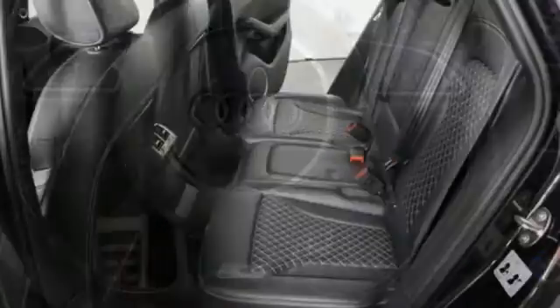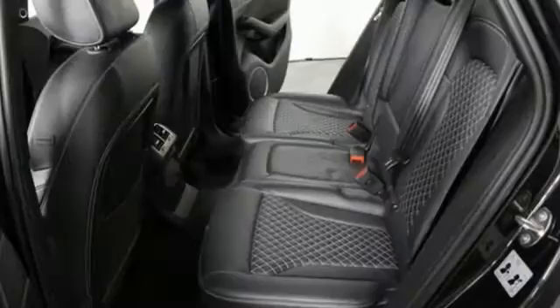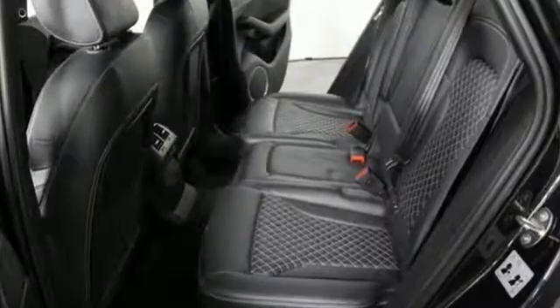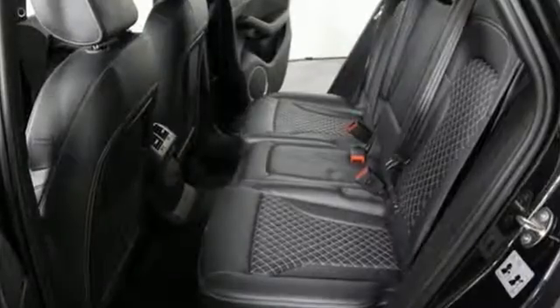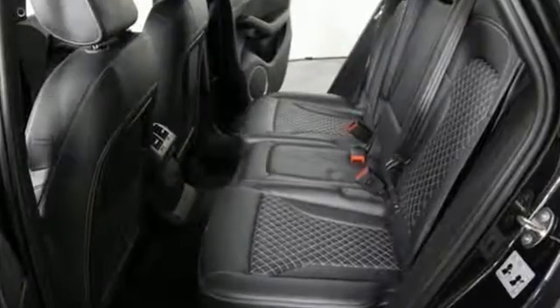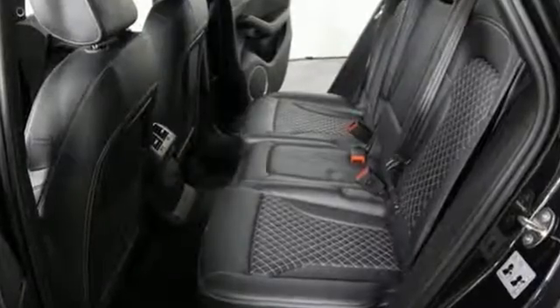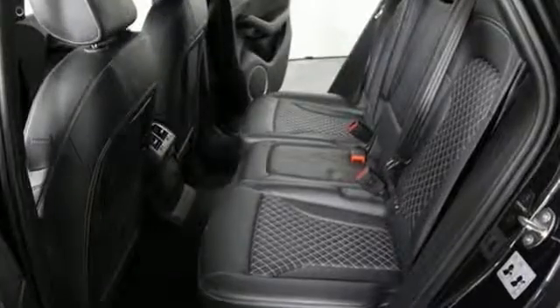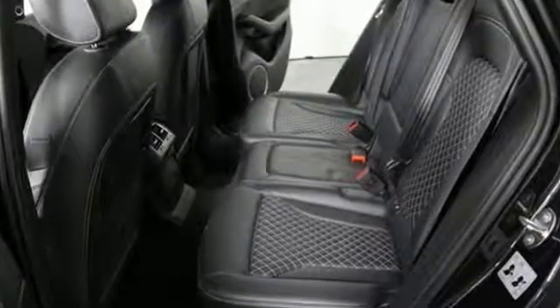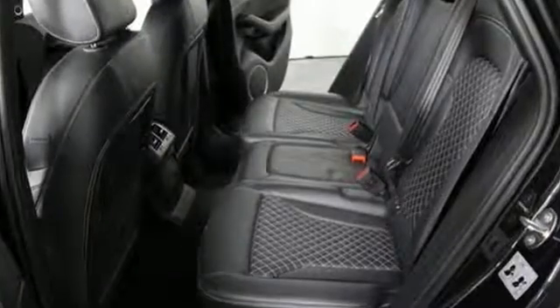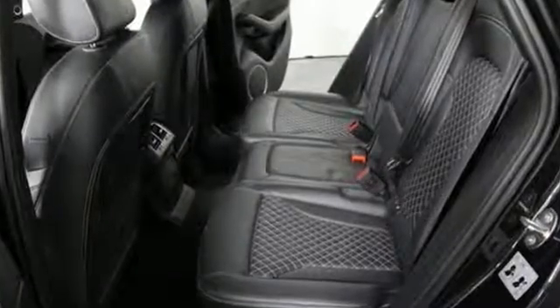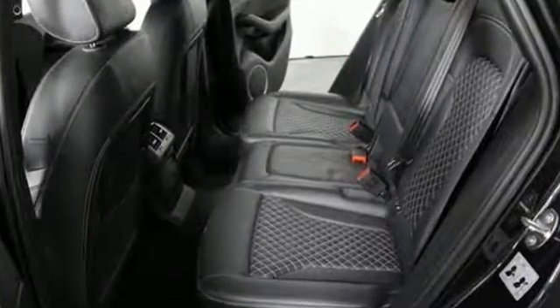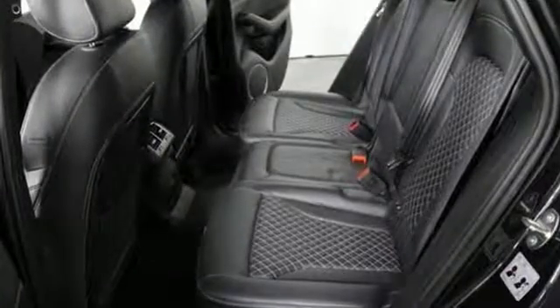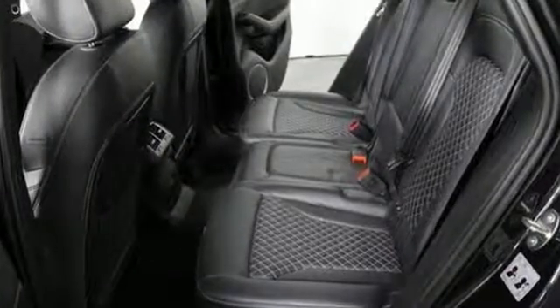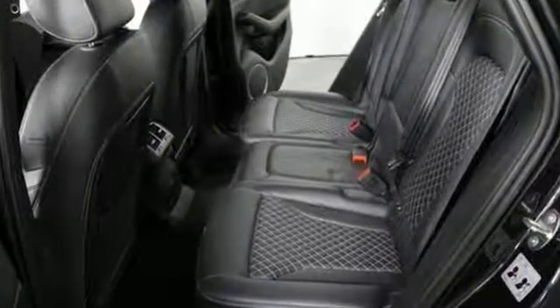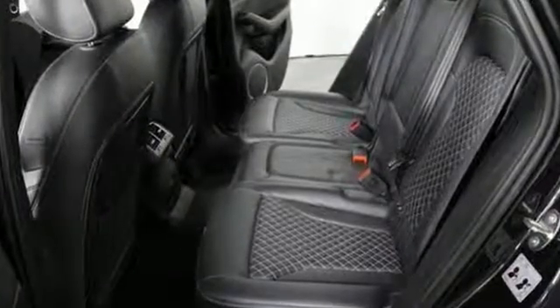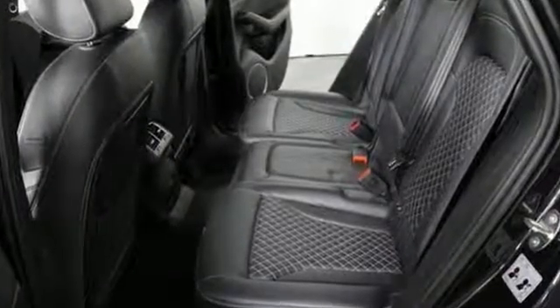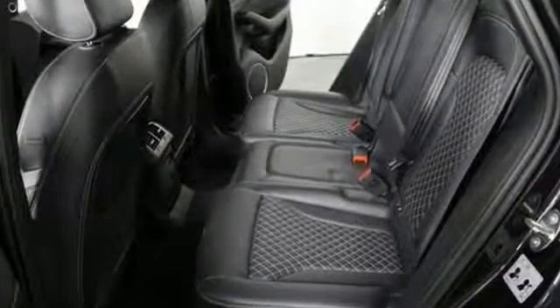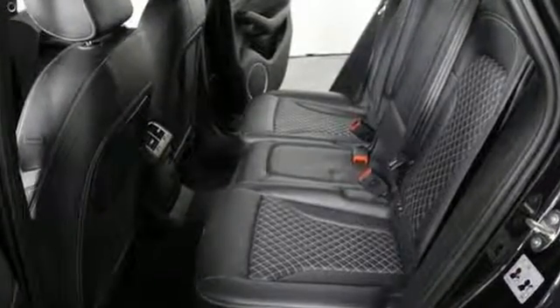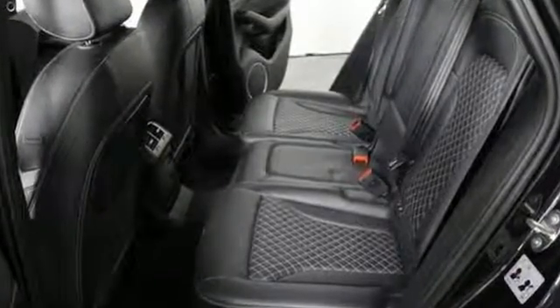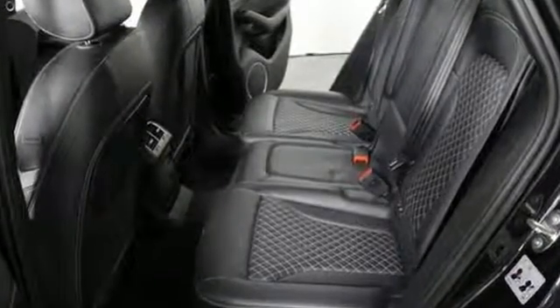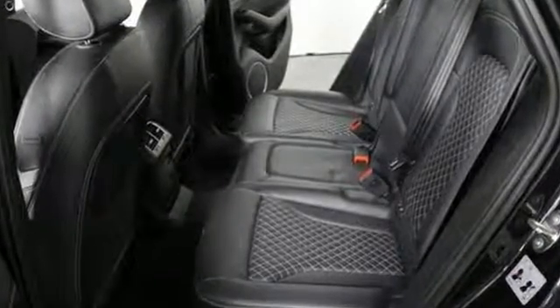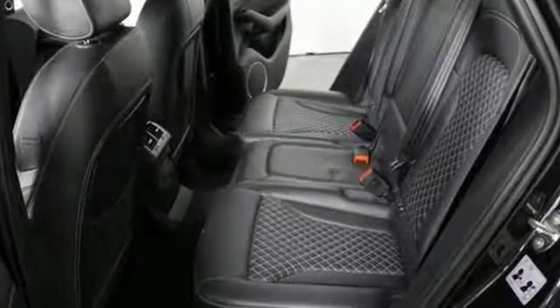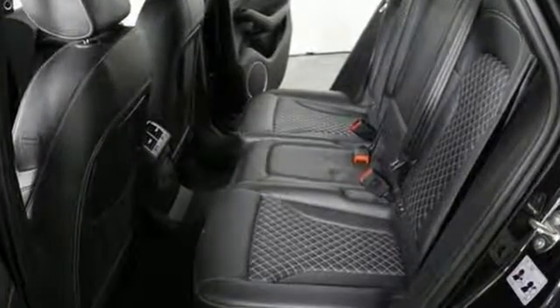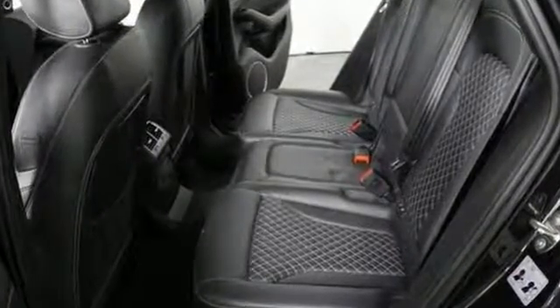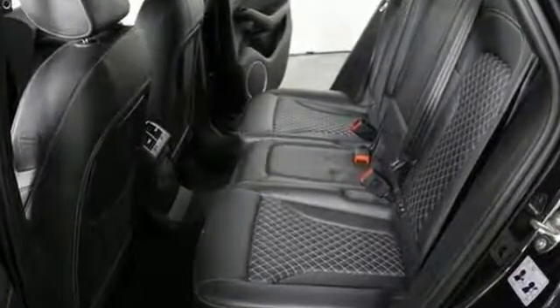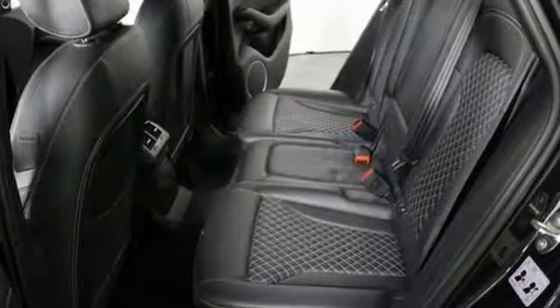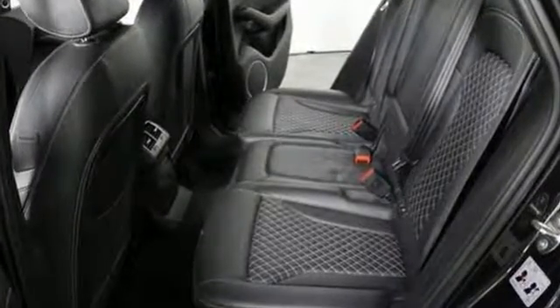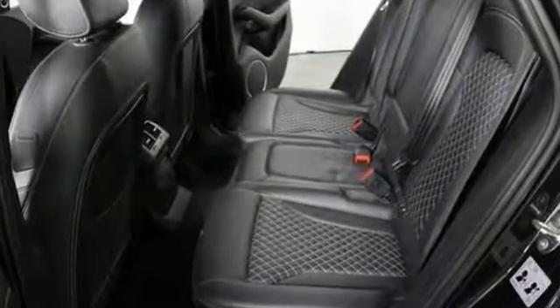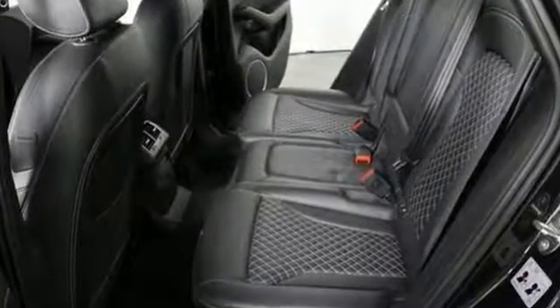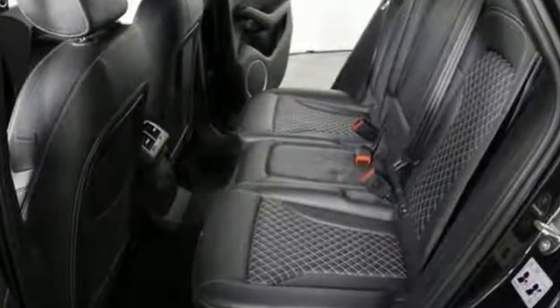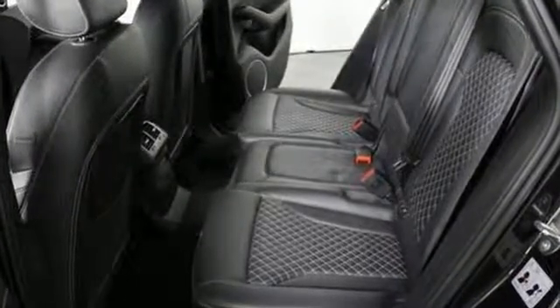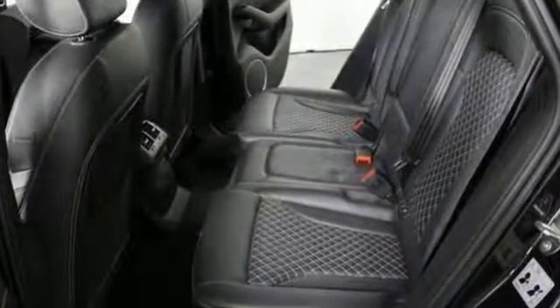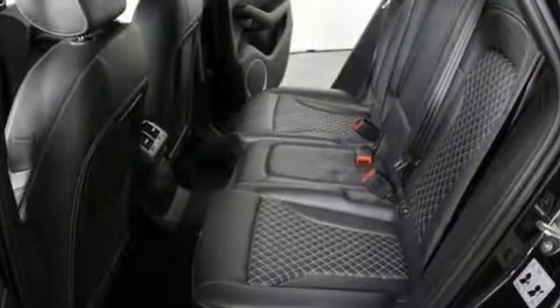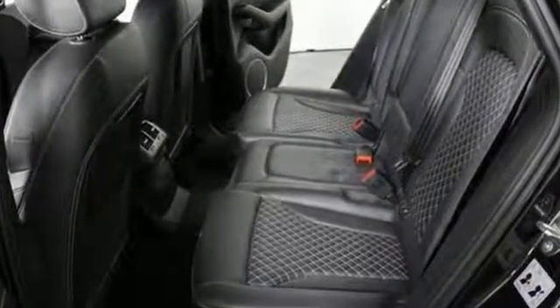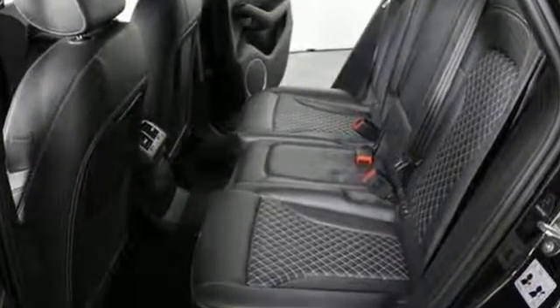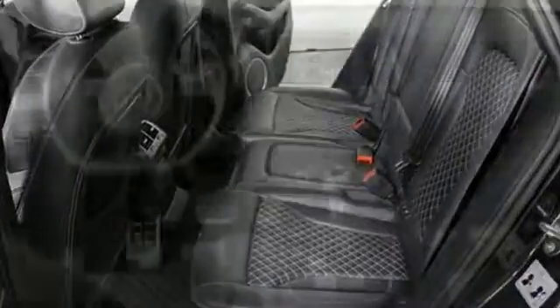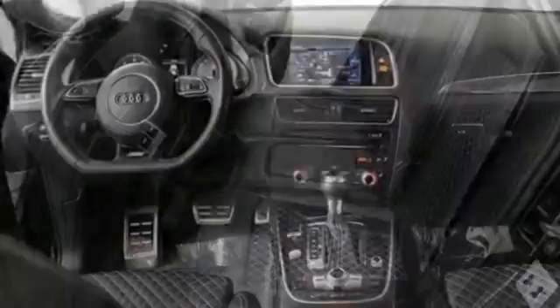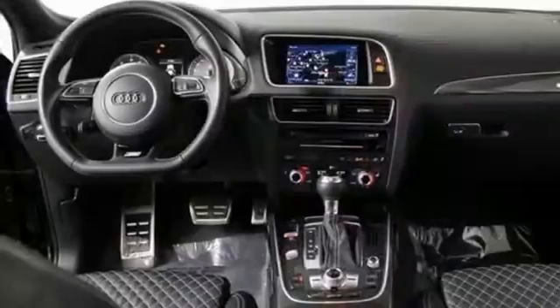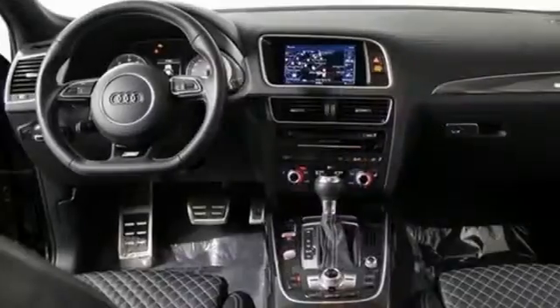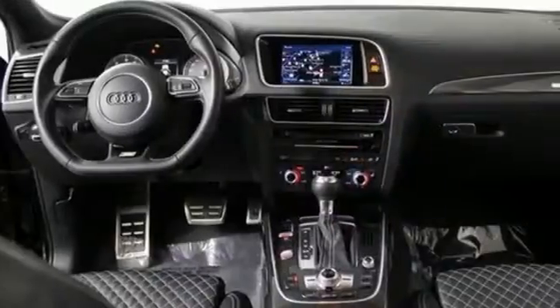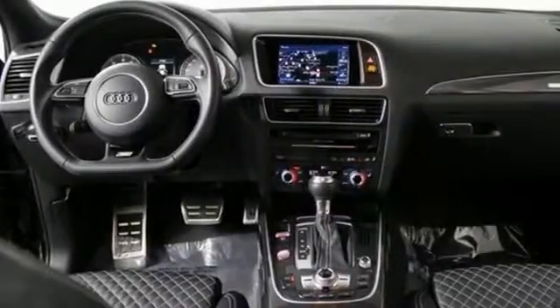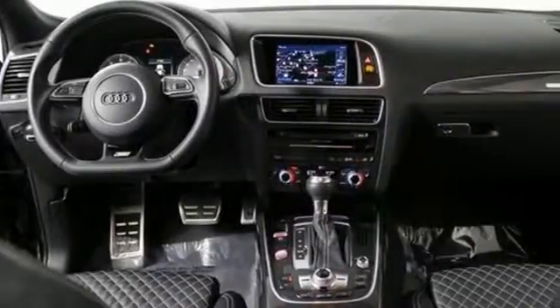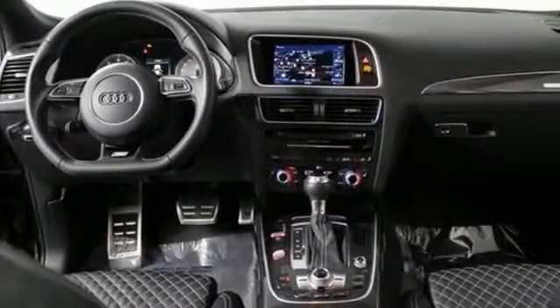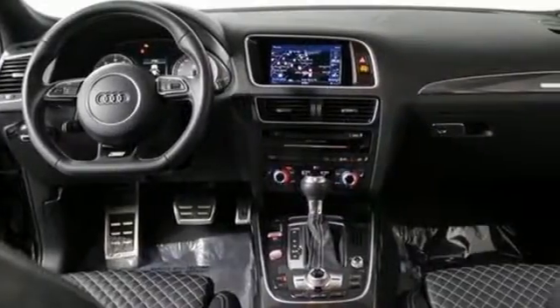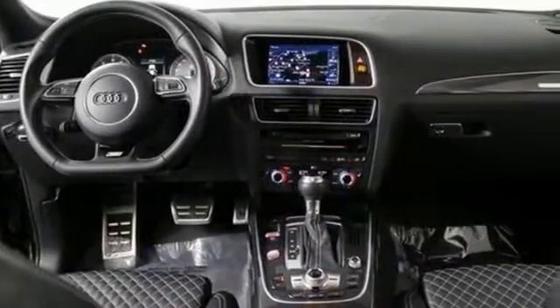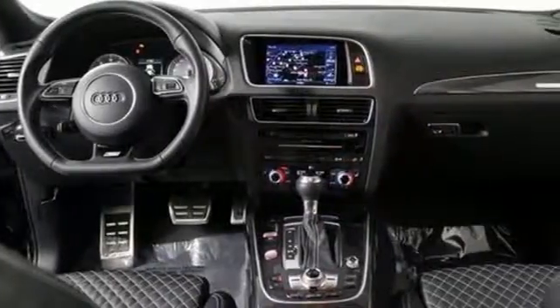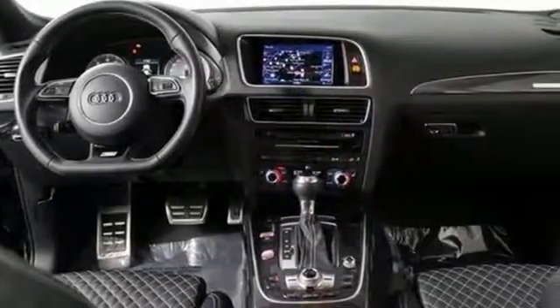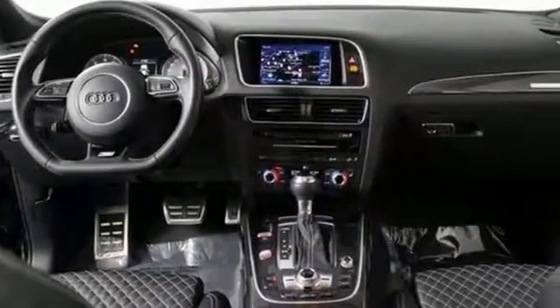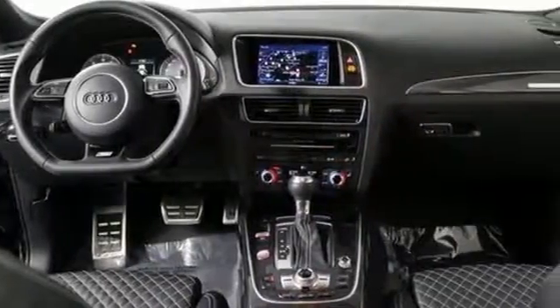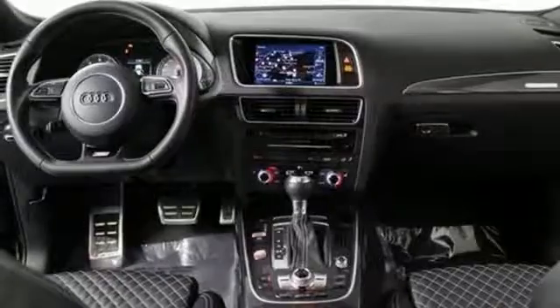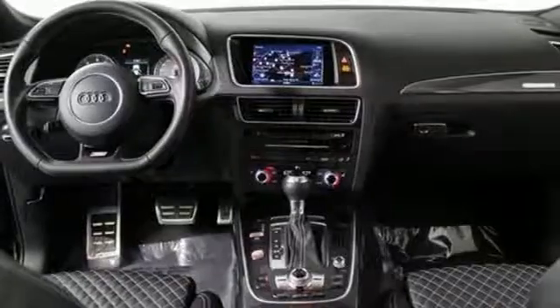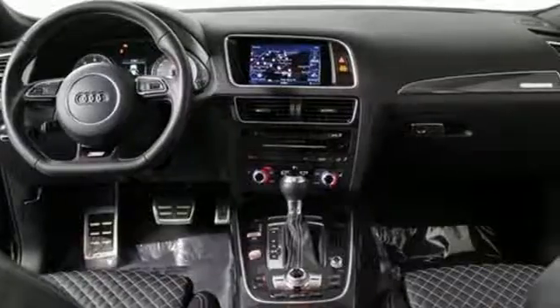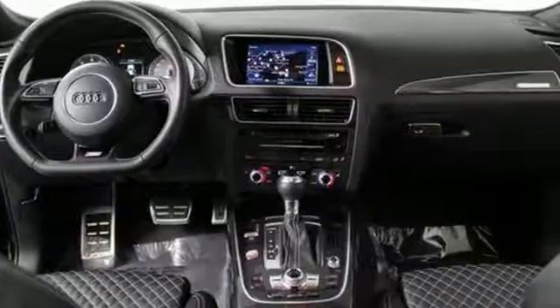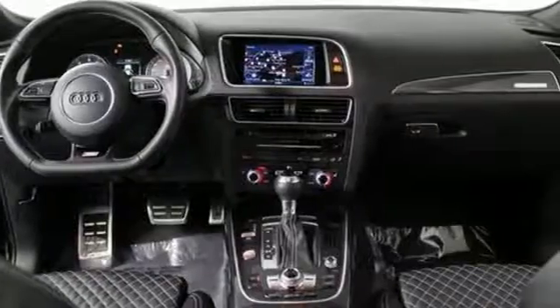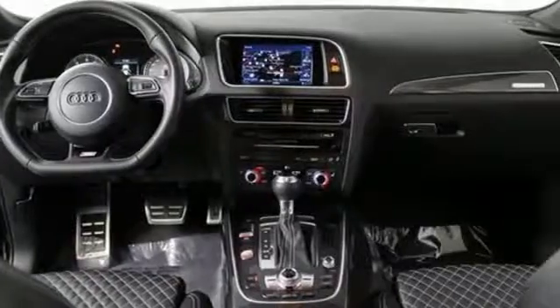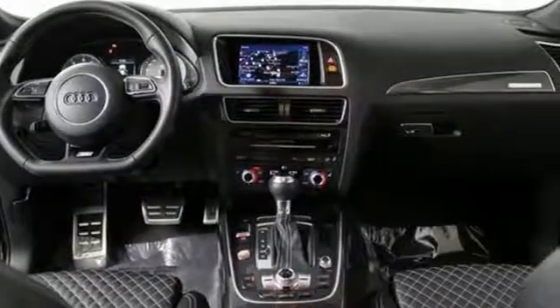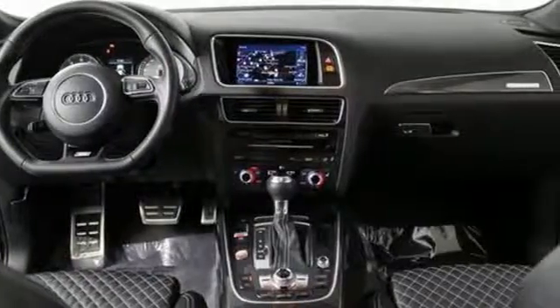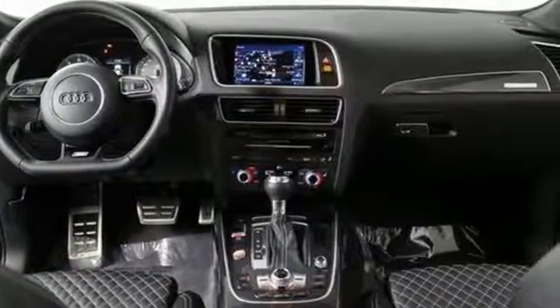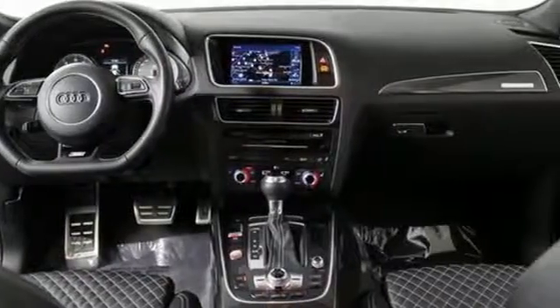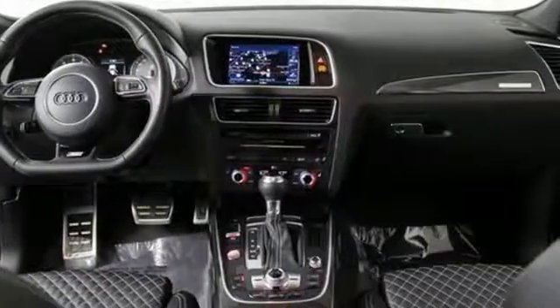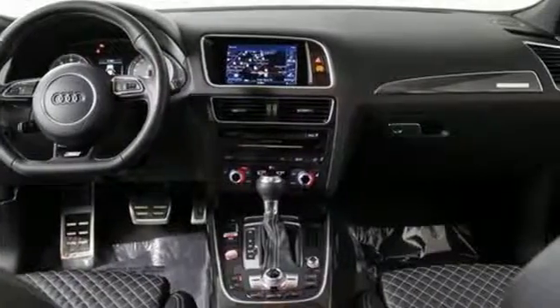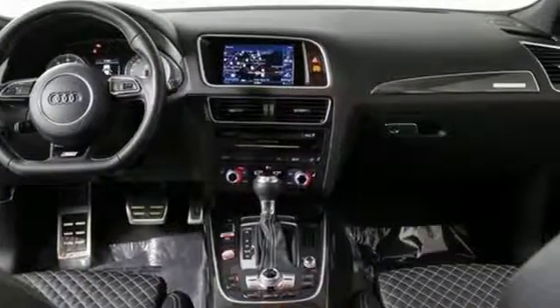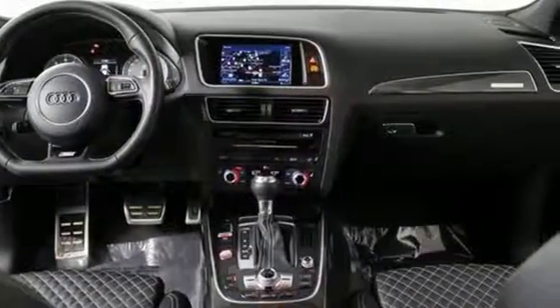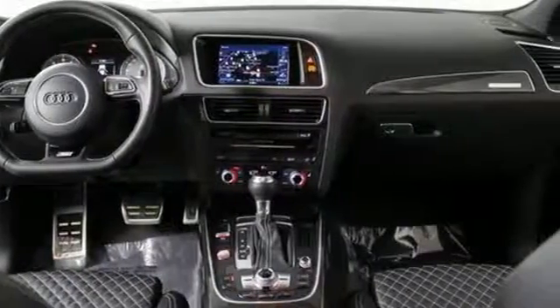Just because you need more room doesn't mean you can't spoil yourself at the same time. Make this Audi Q5 yours today.